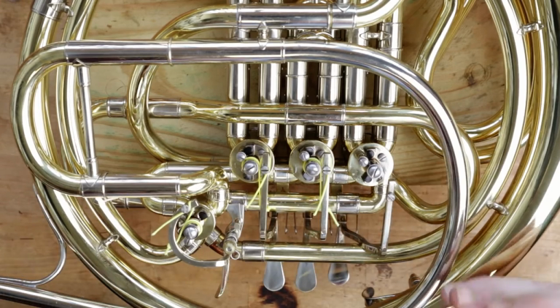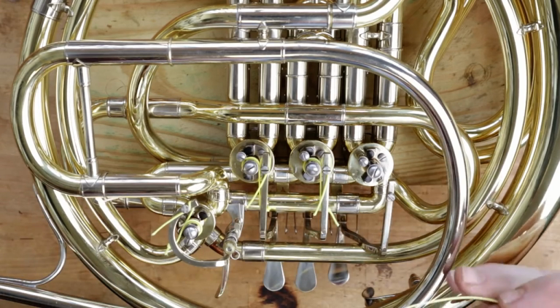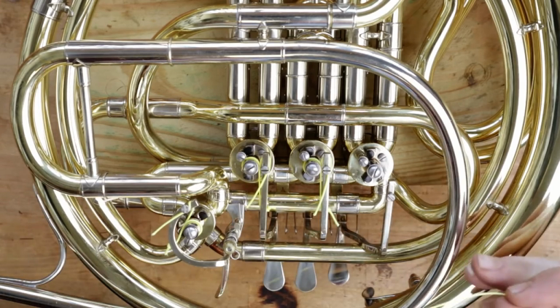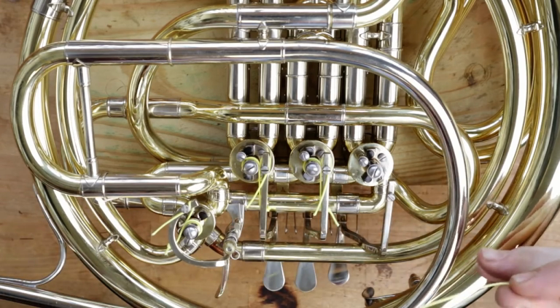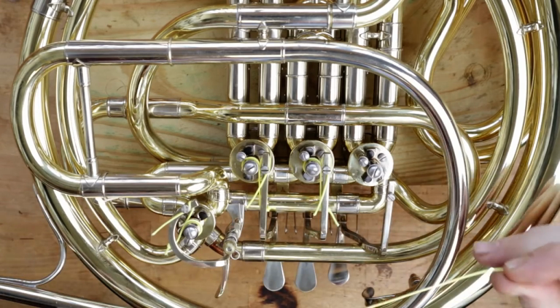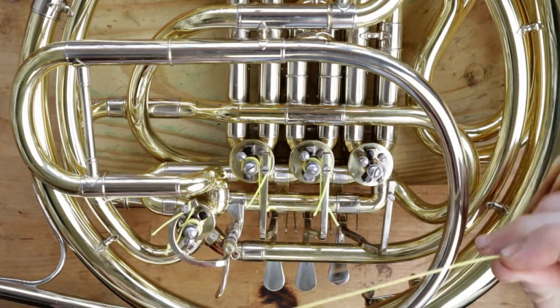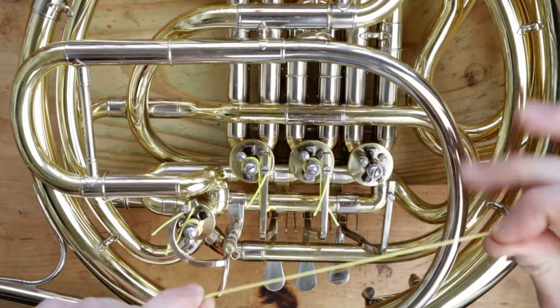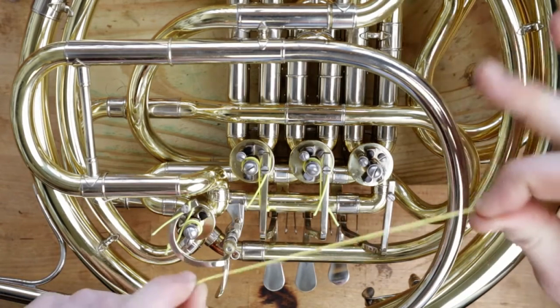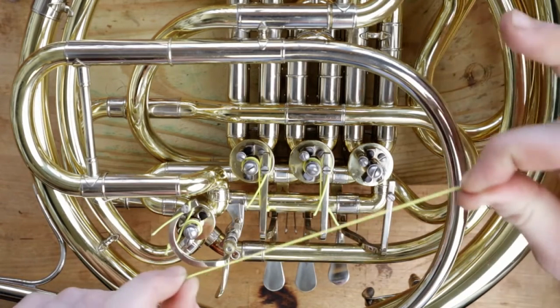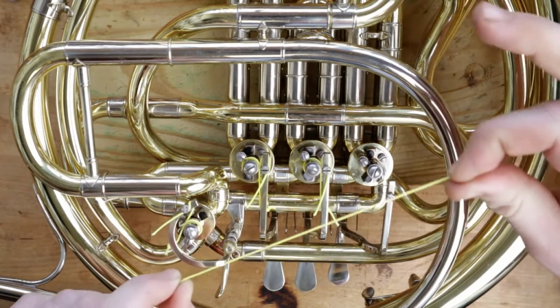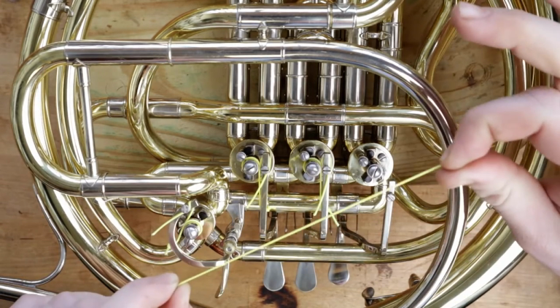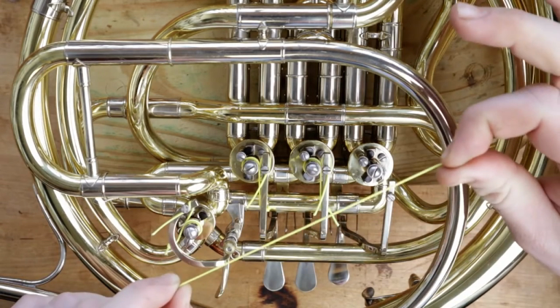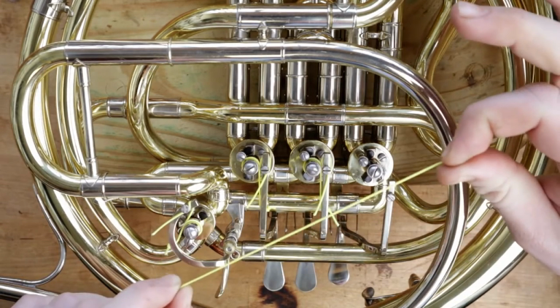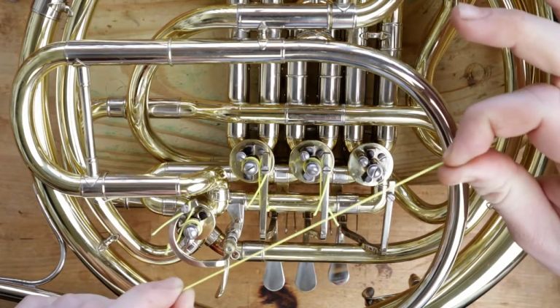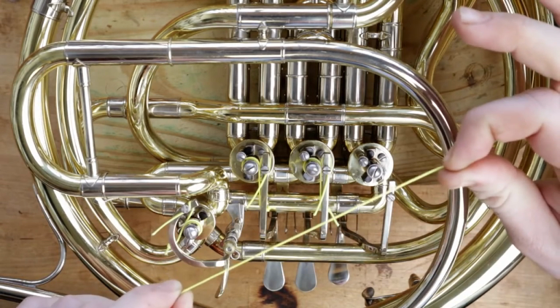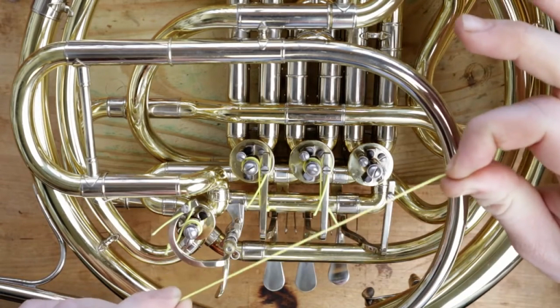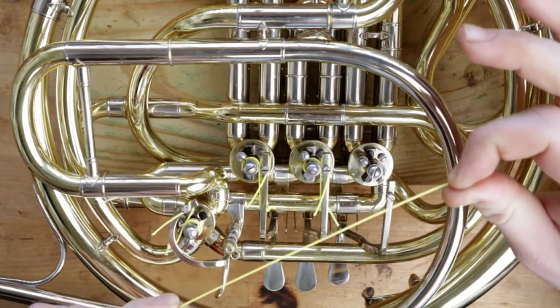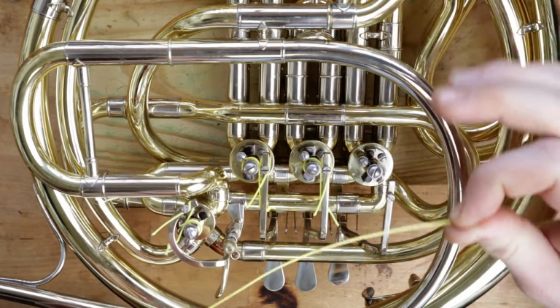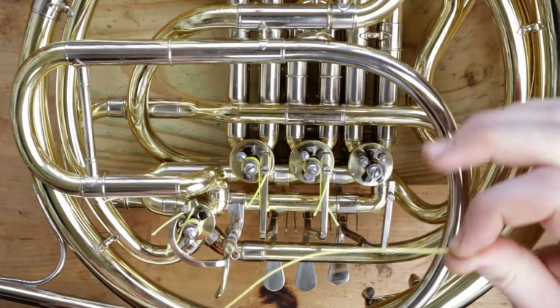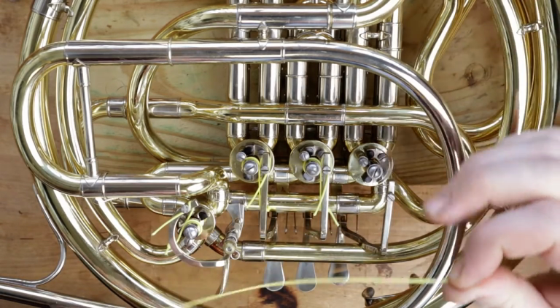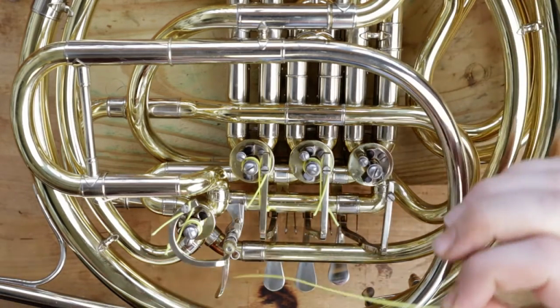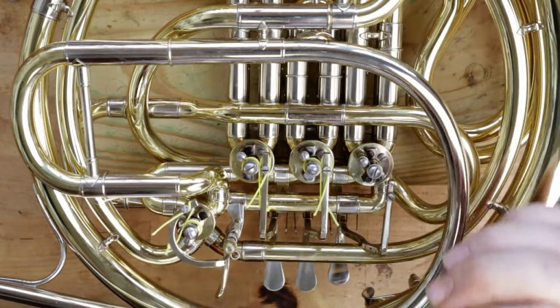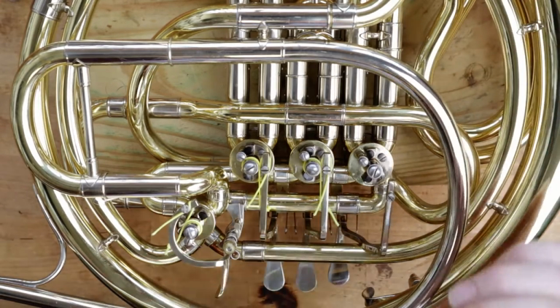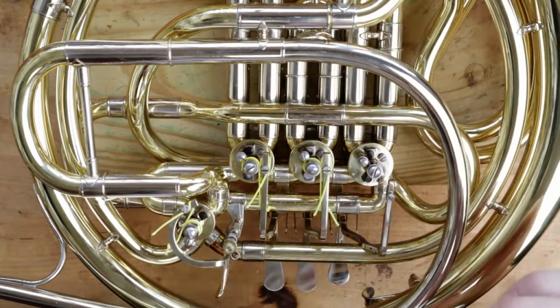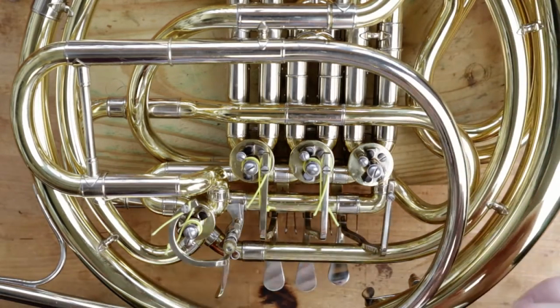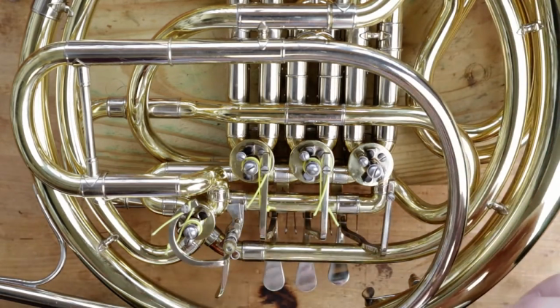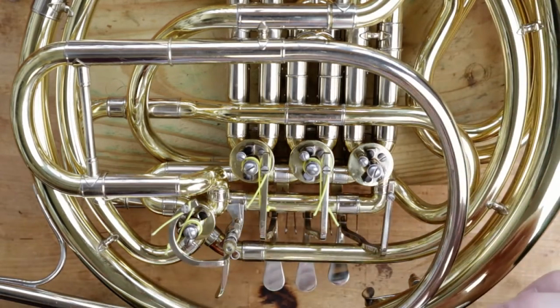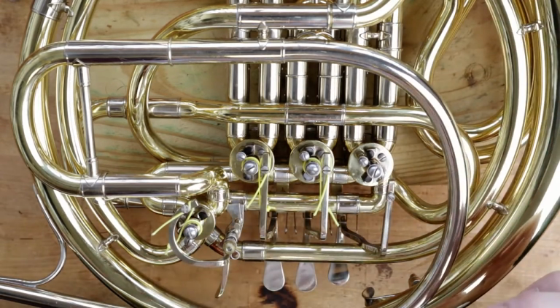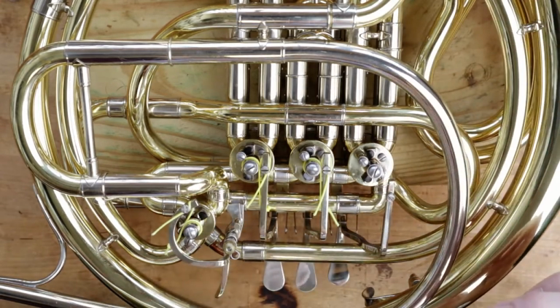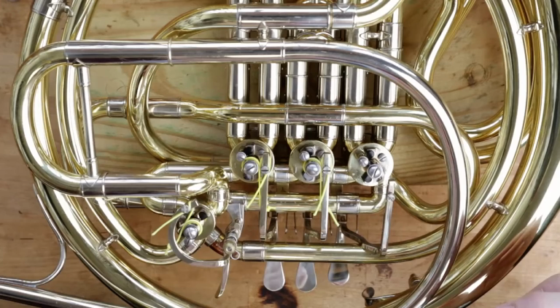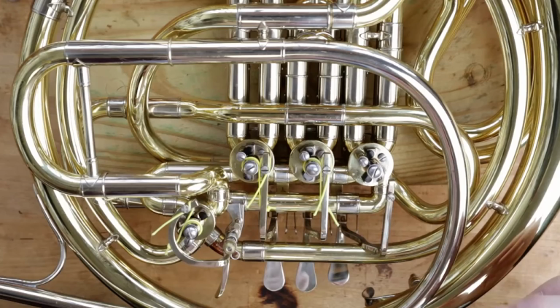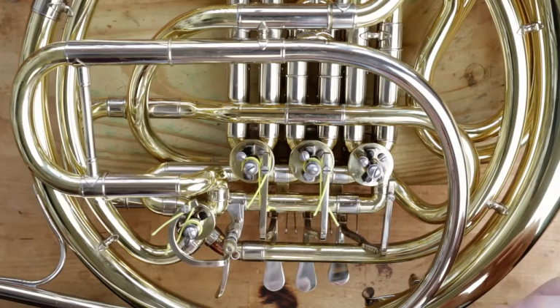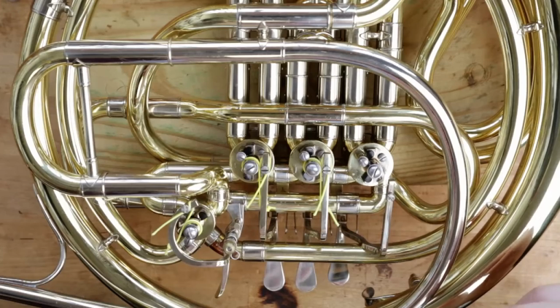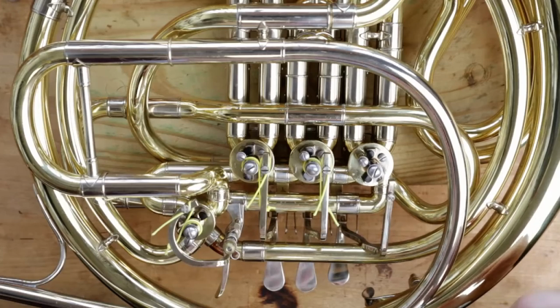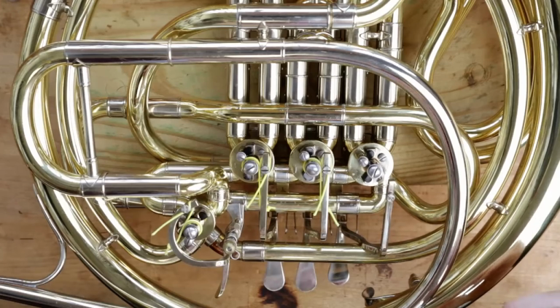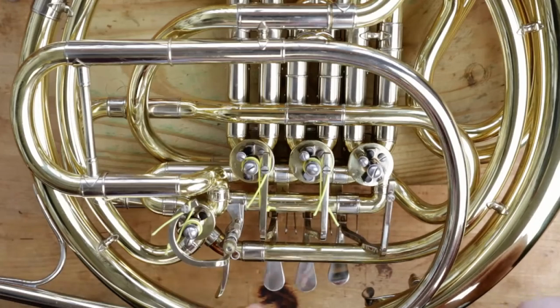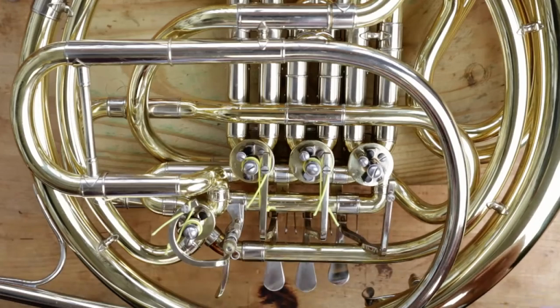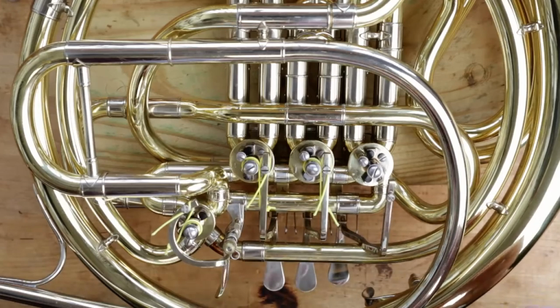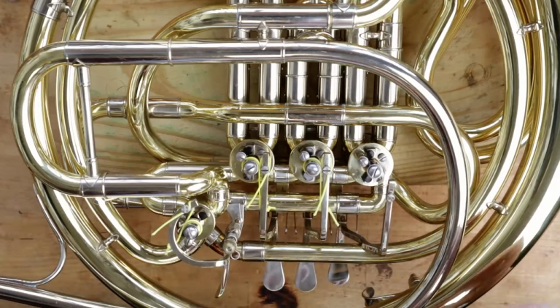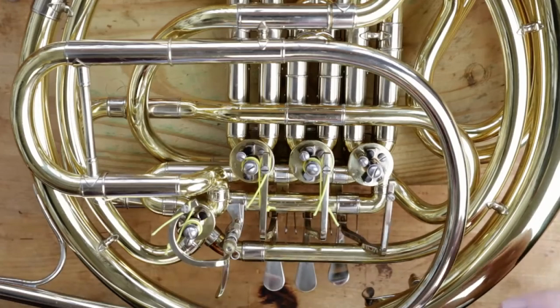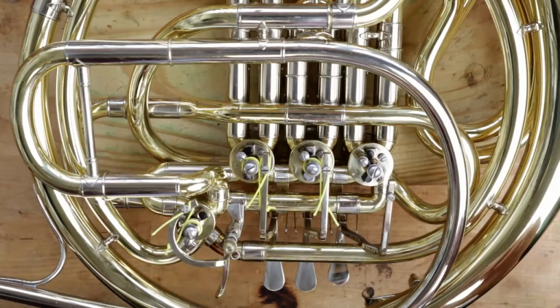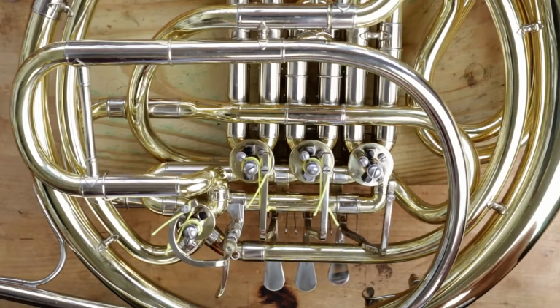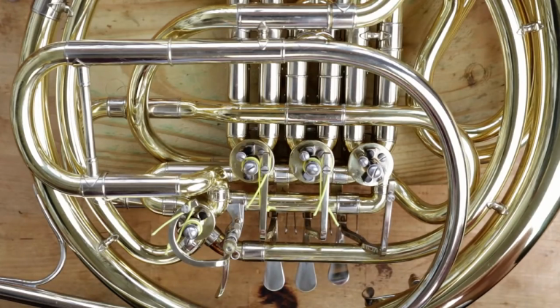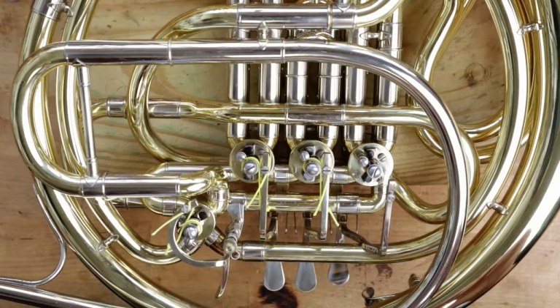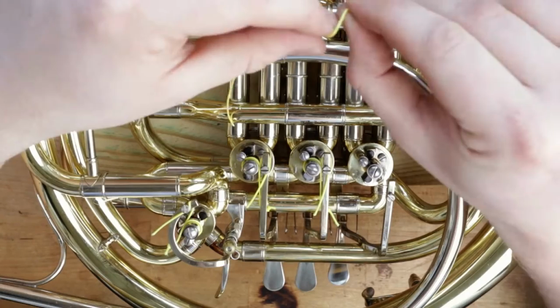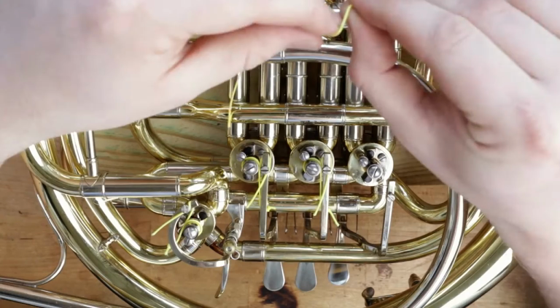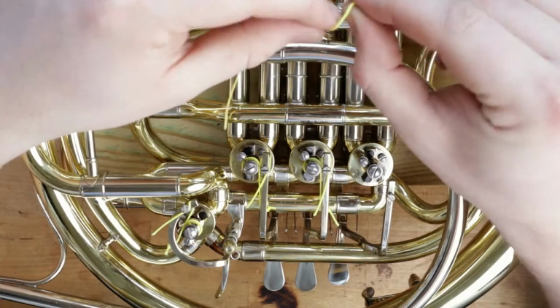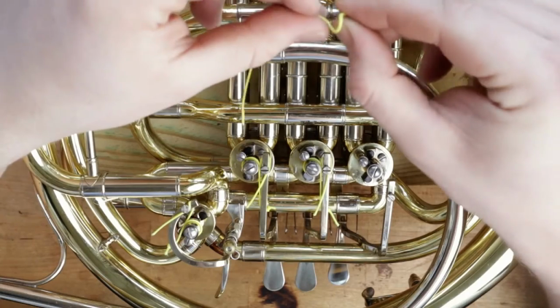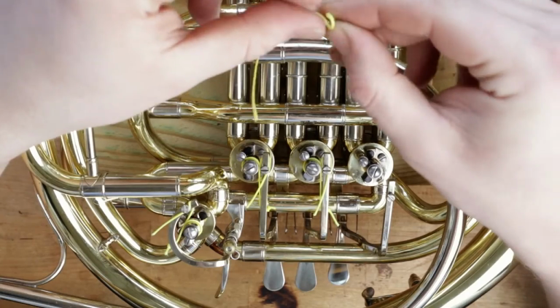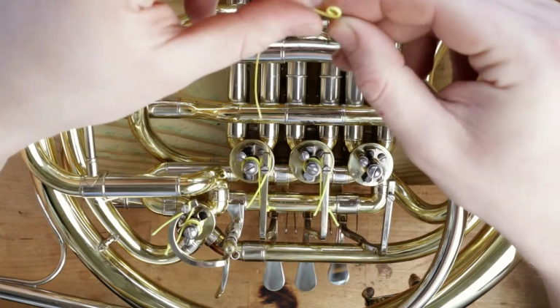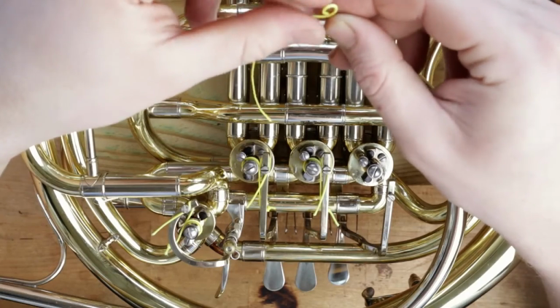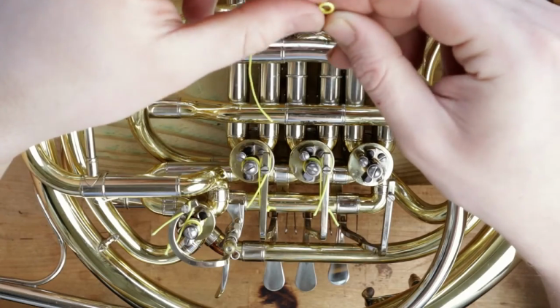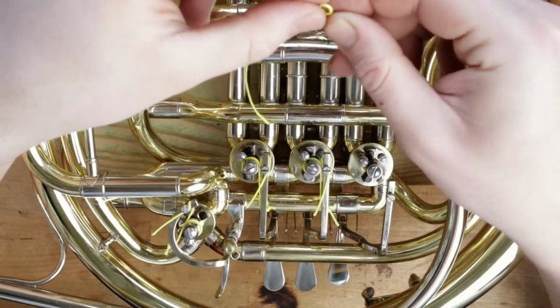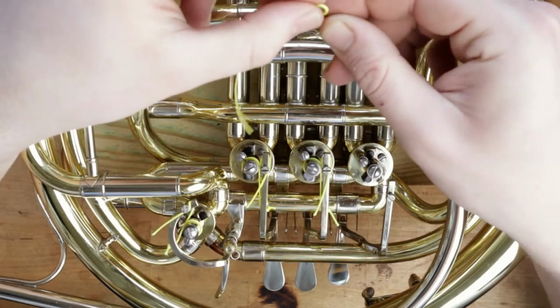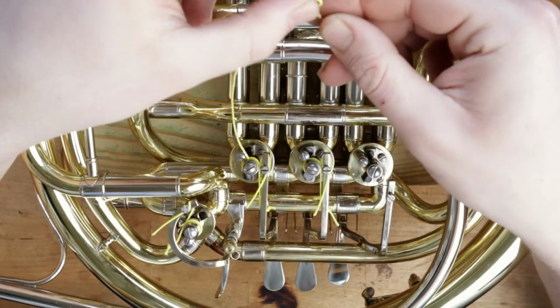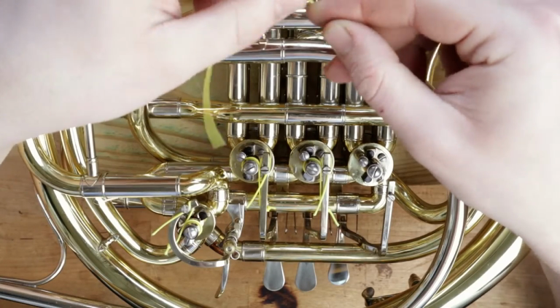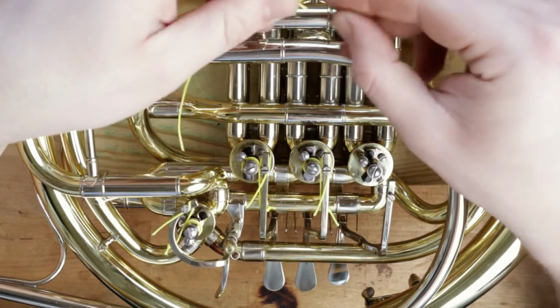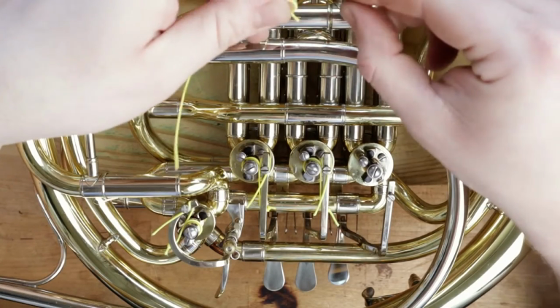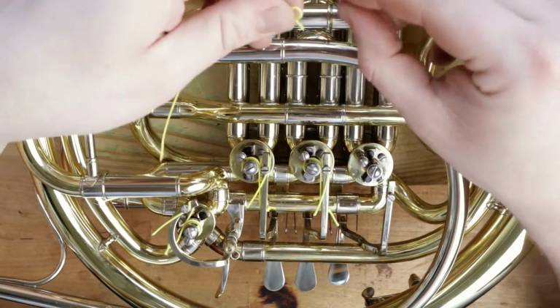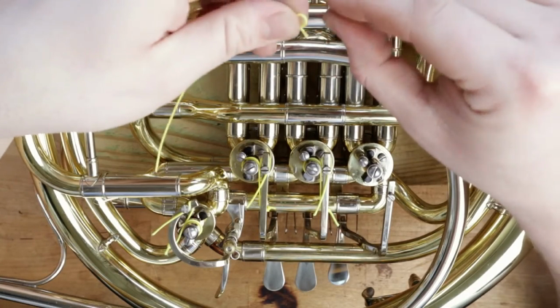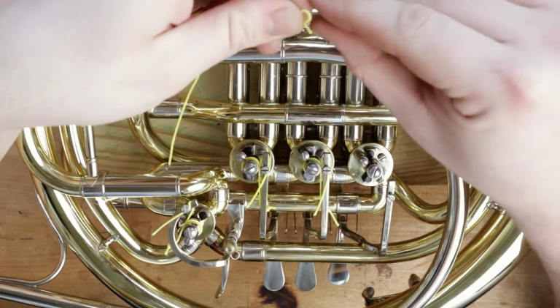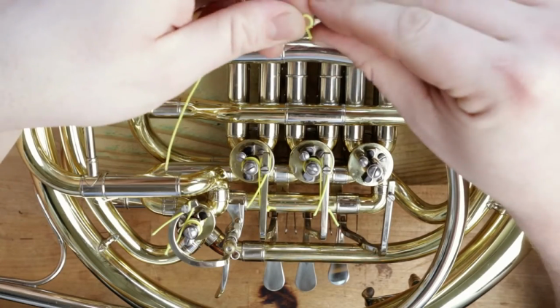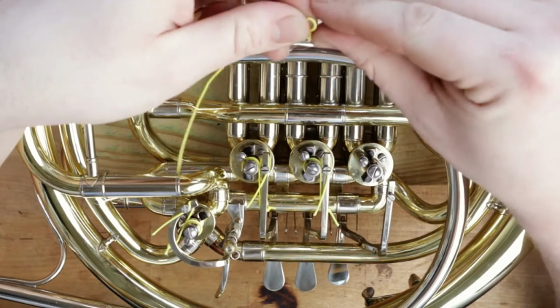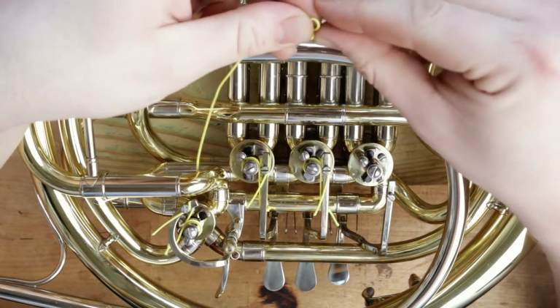Cut your string to about 6 inches and tie a small knot on one side of it. Just make a loop and pull the end through it.